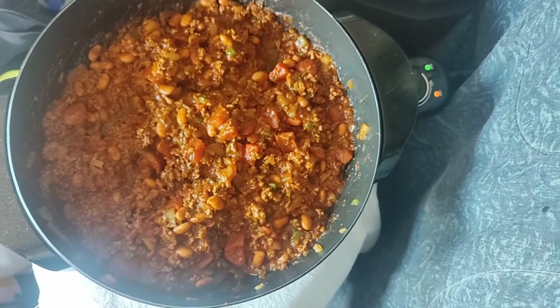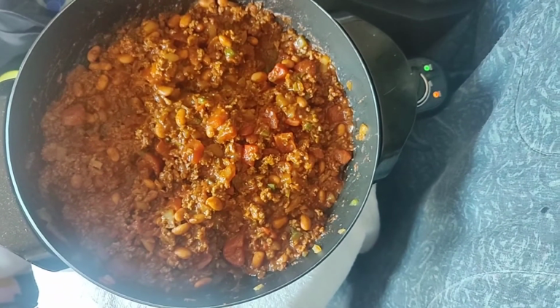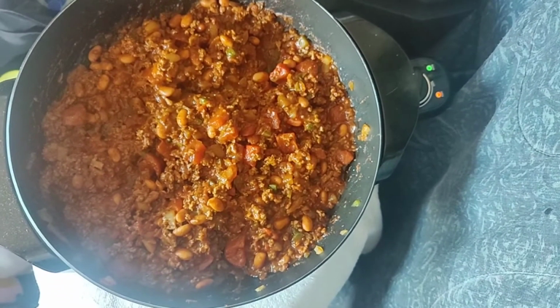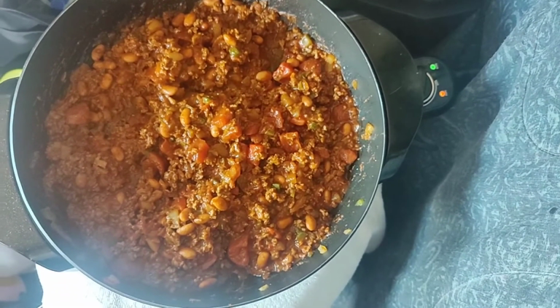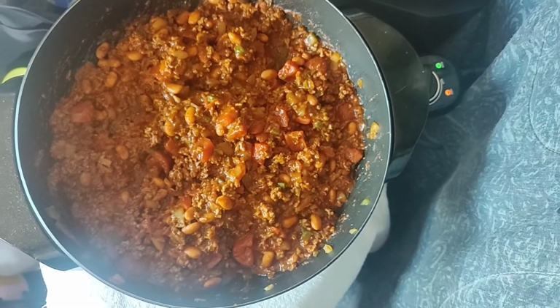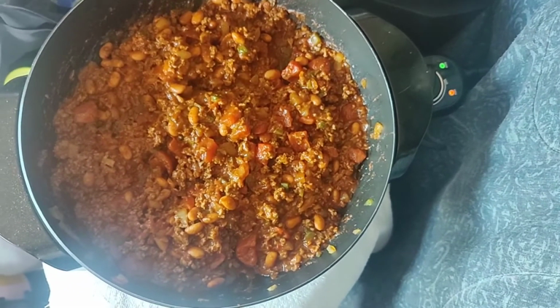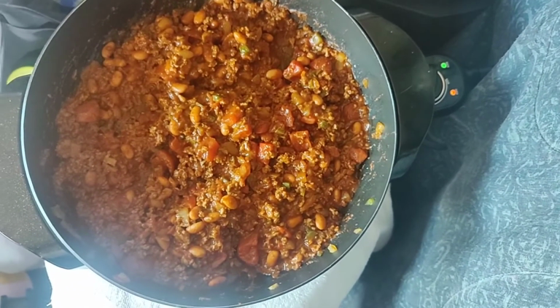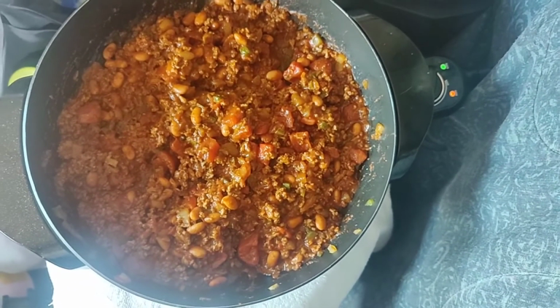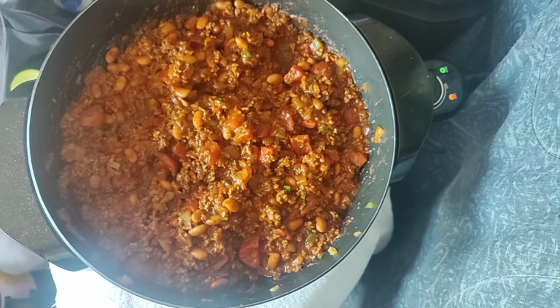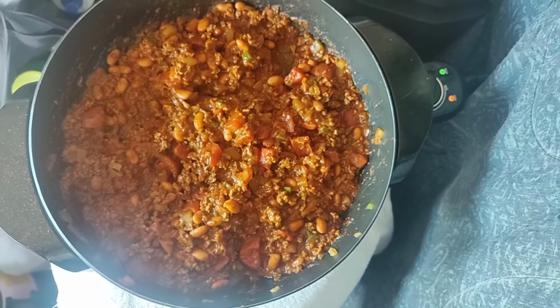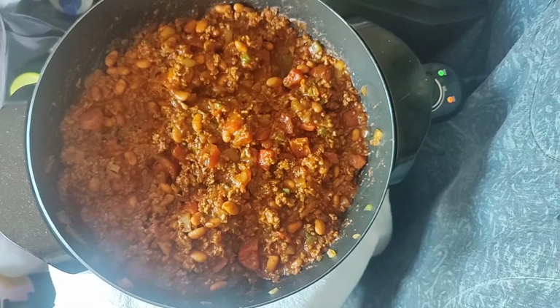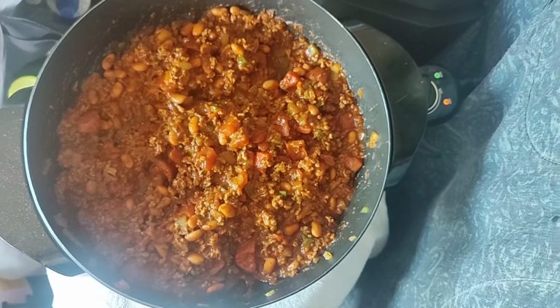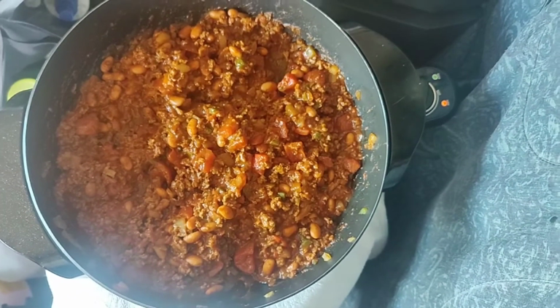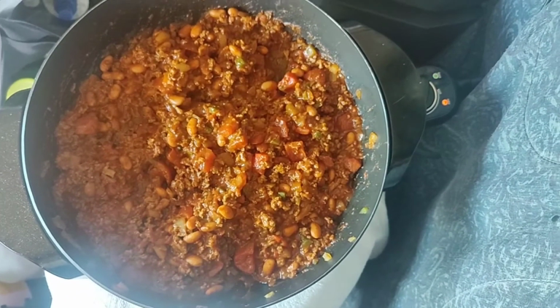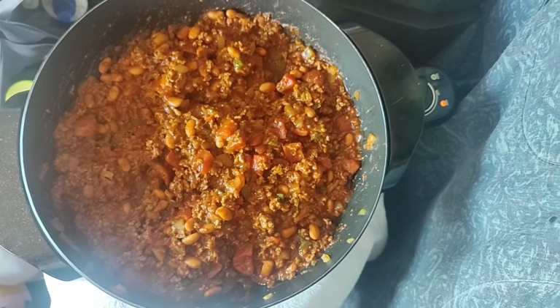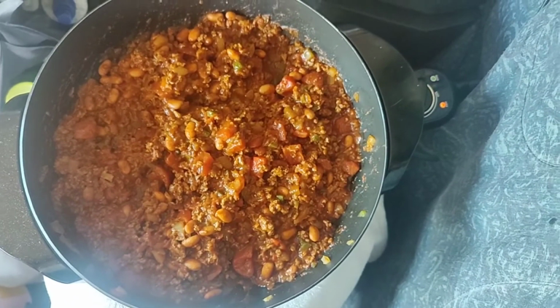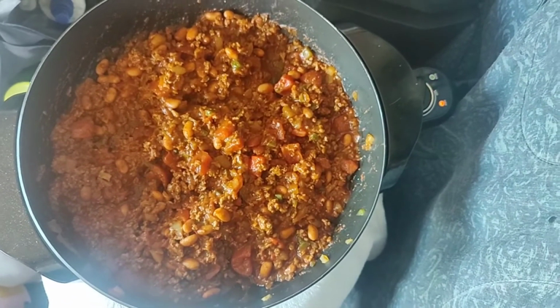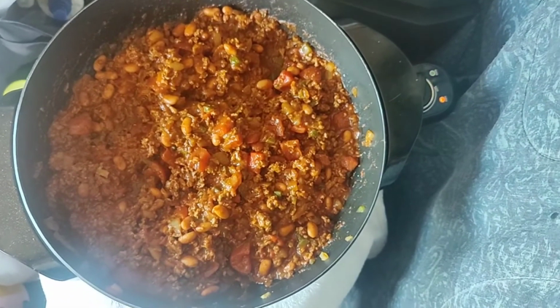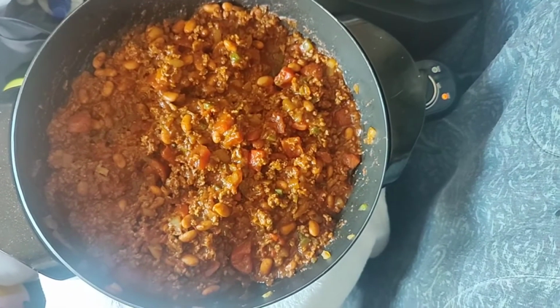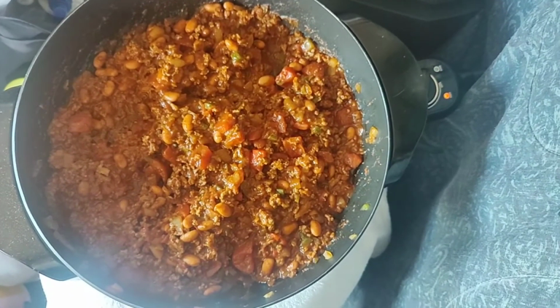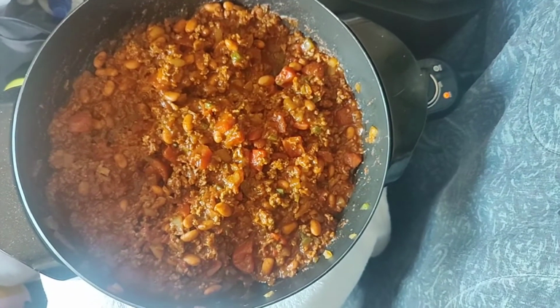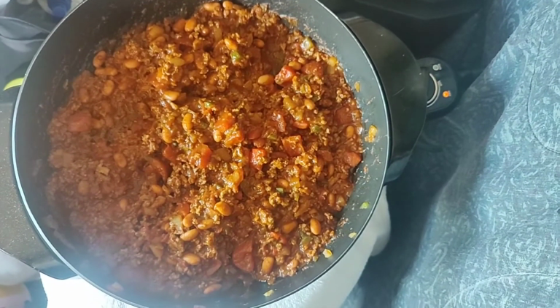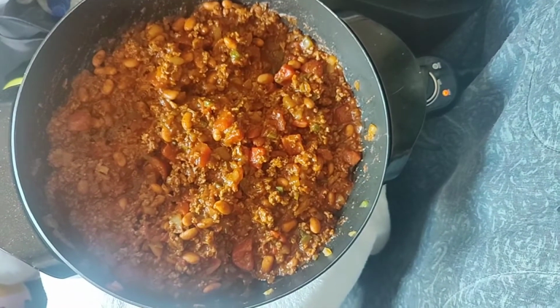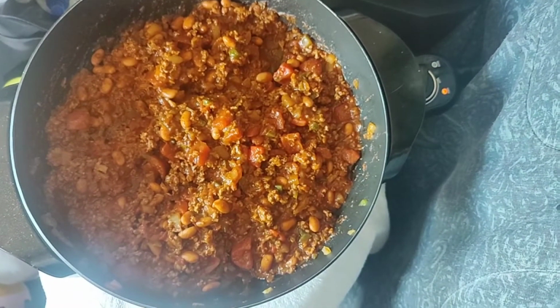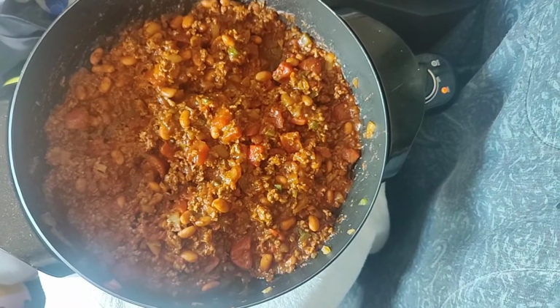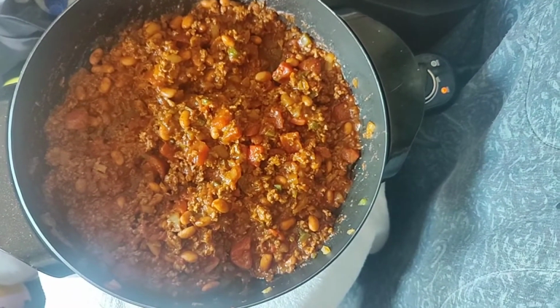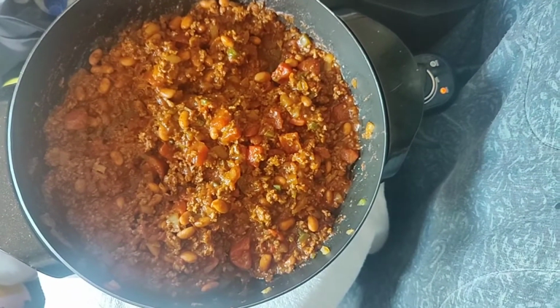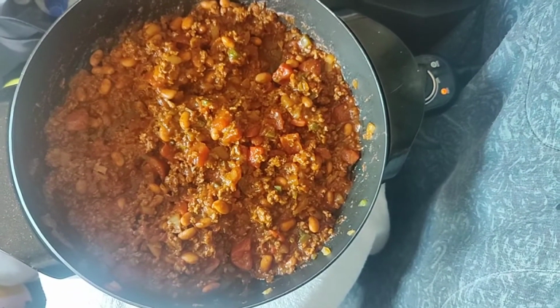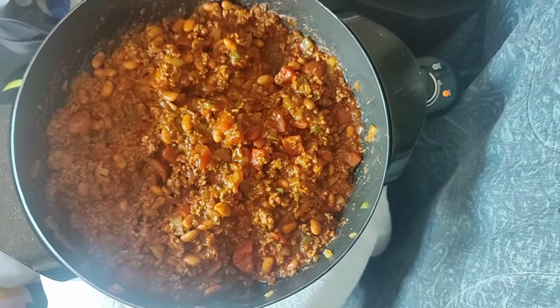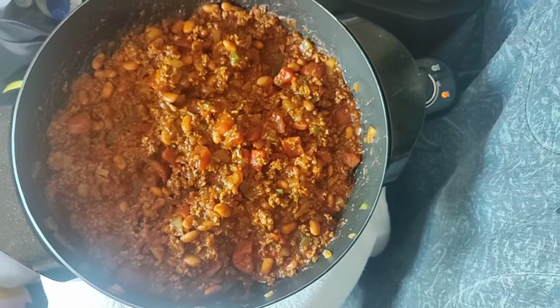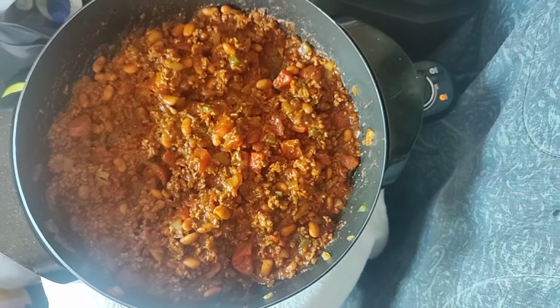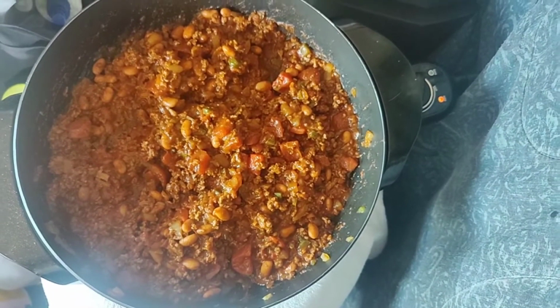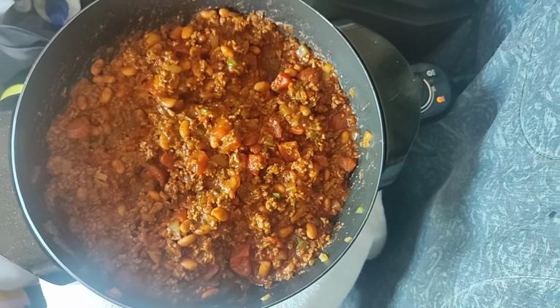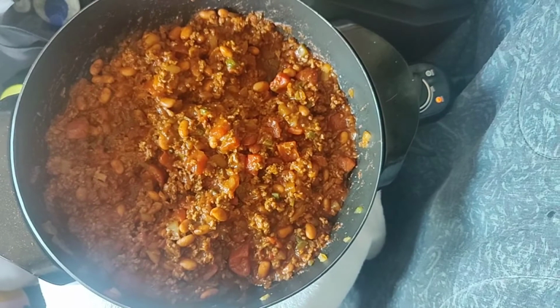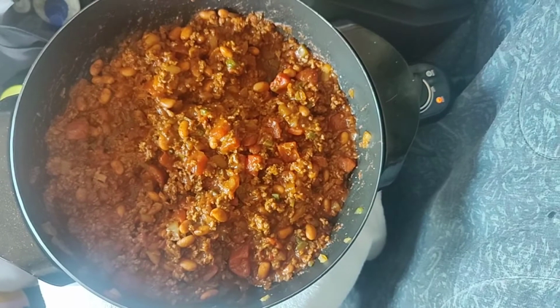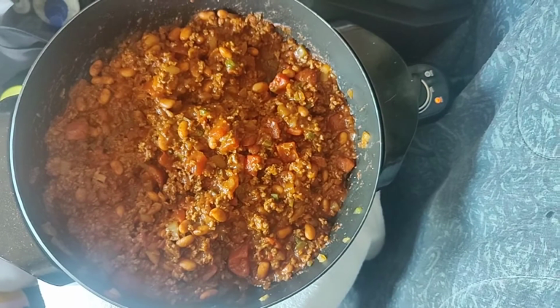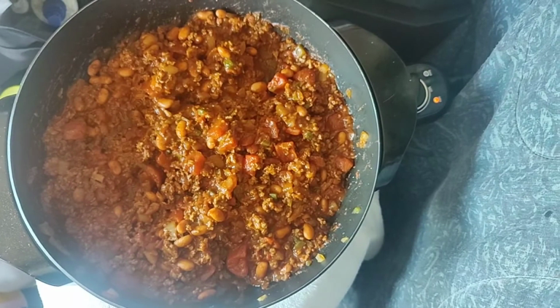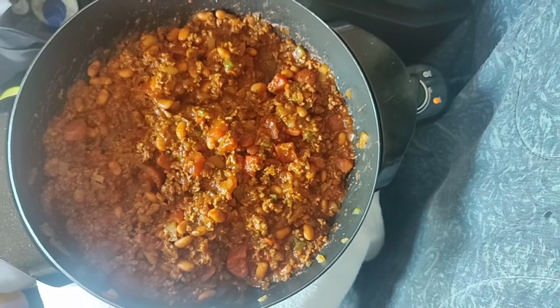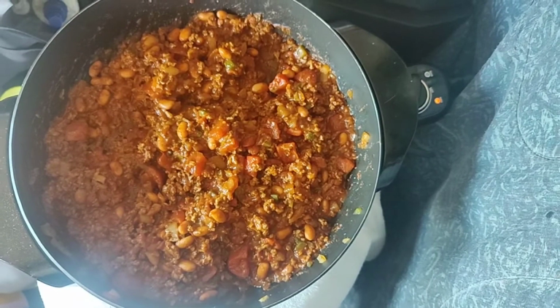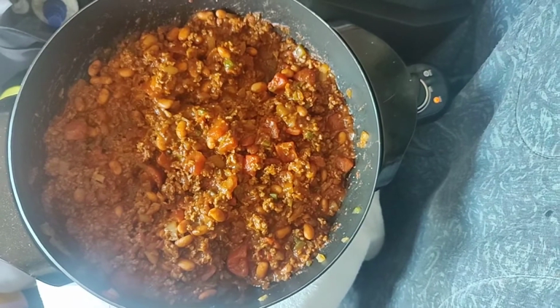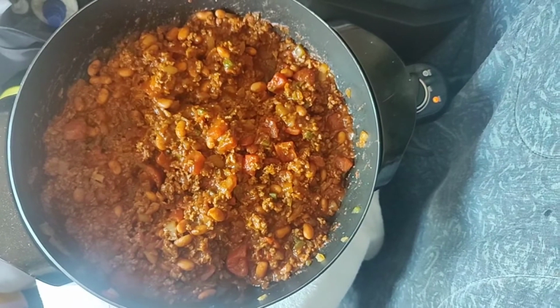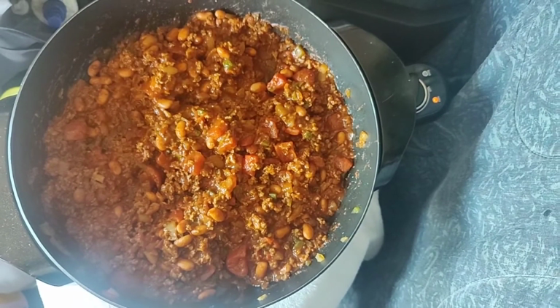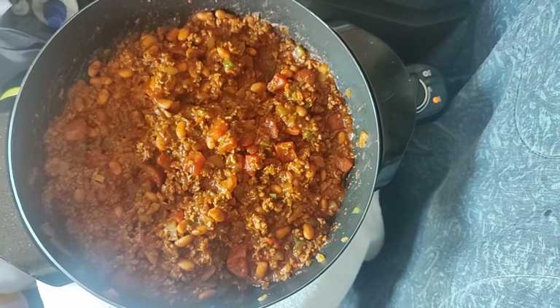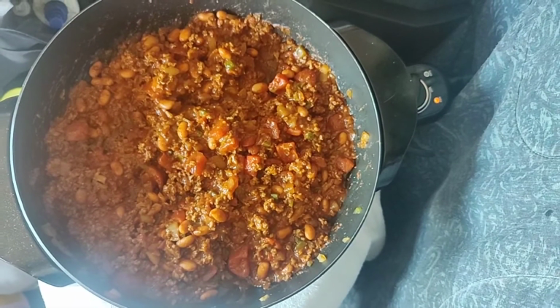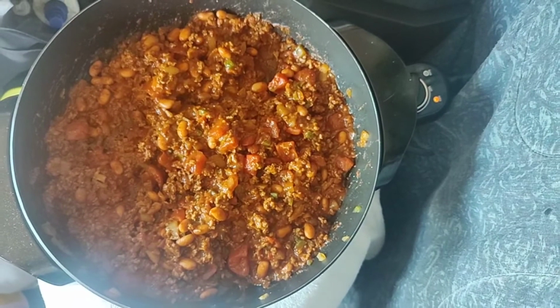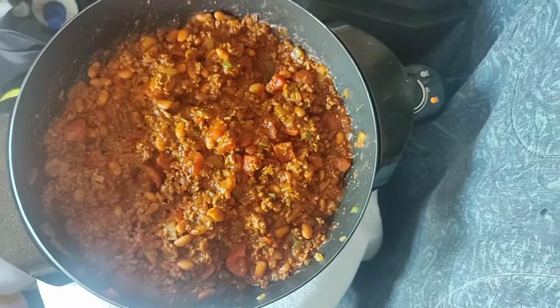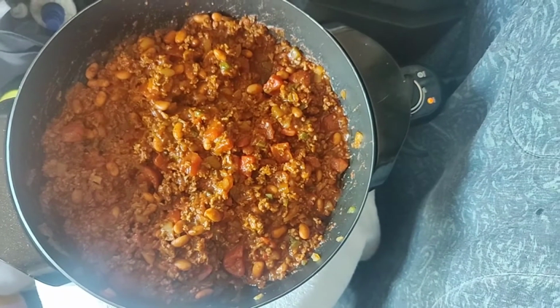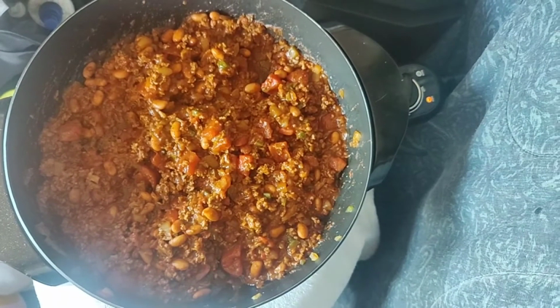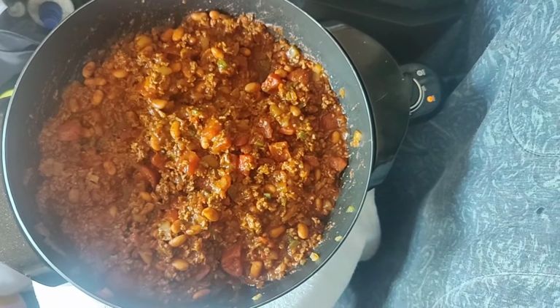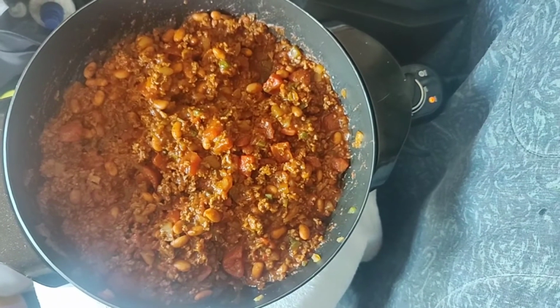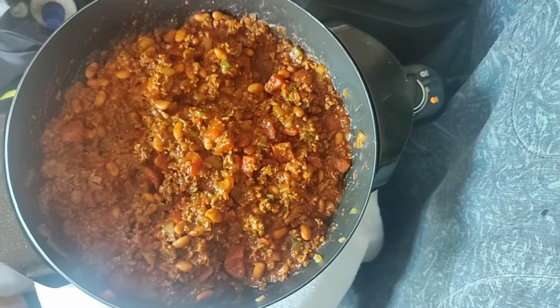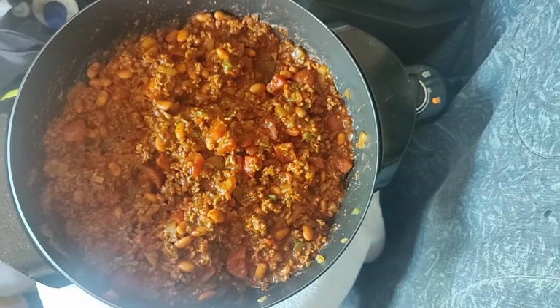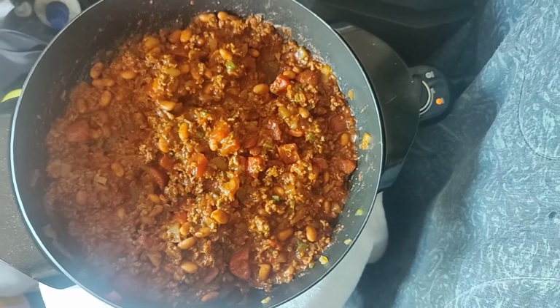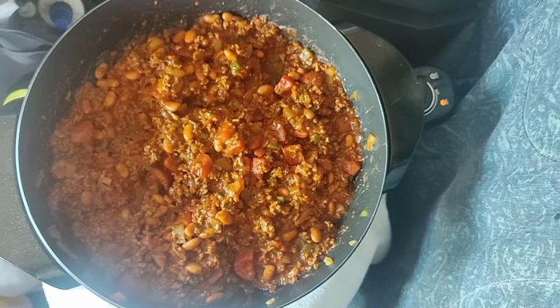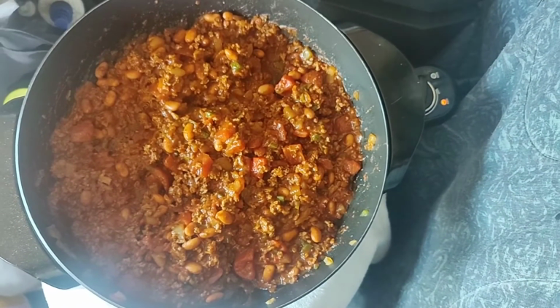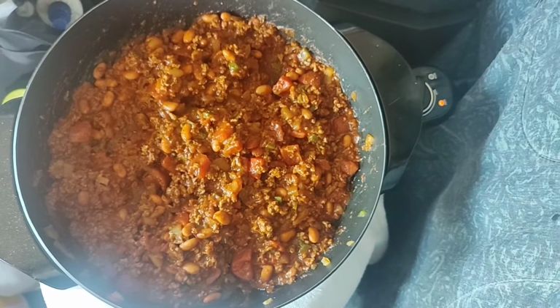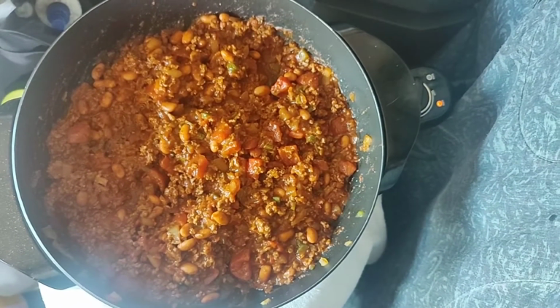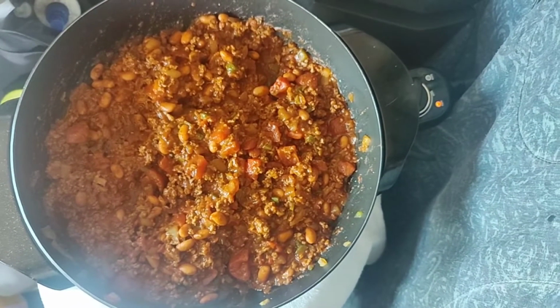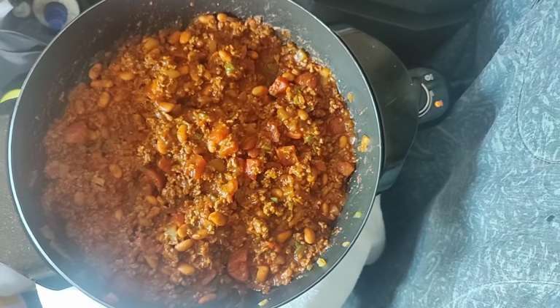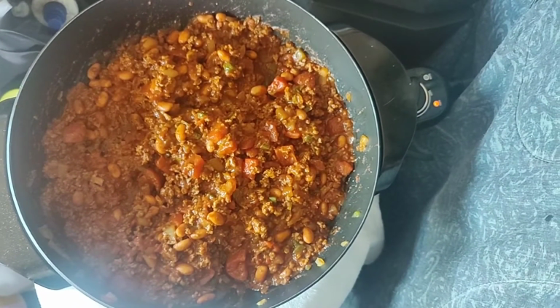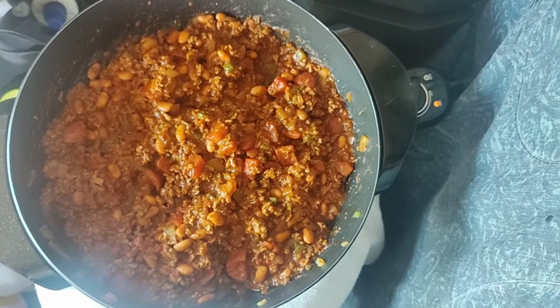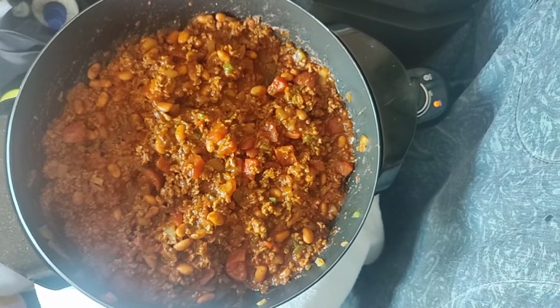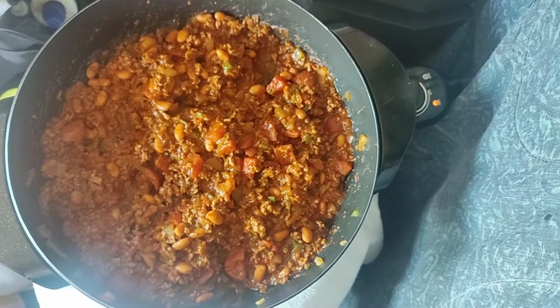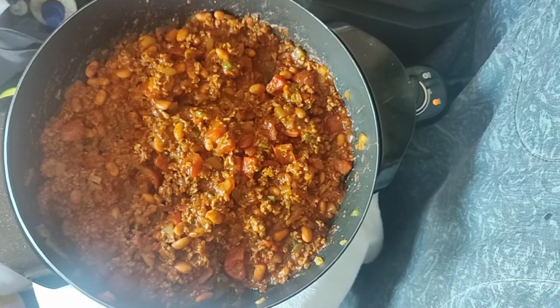Alright guys, that is chili and that is Cooking with Kimiko. I hope you guys stay safe, keep it between the white lines, and you can do anything on your truck.